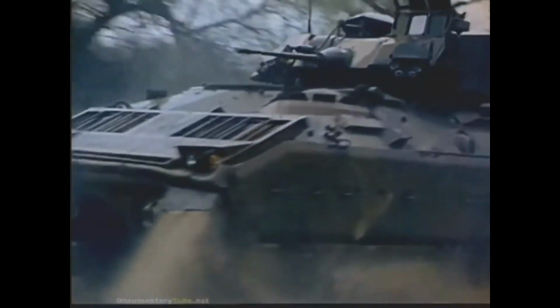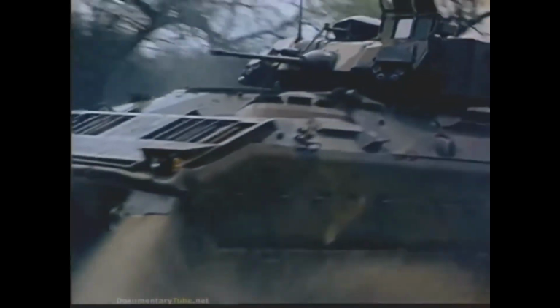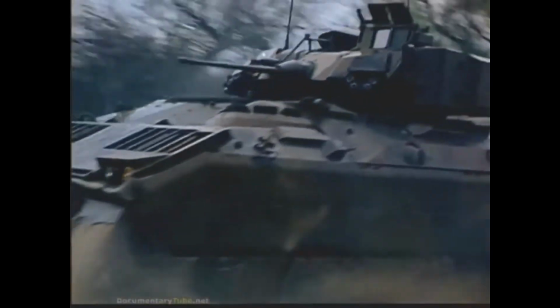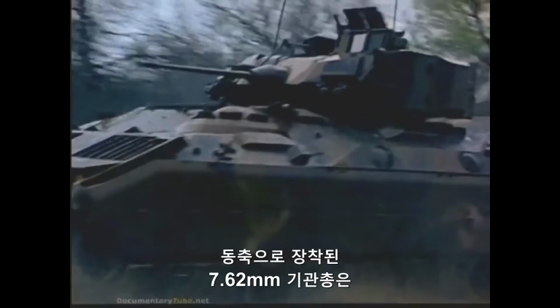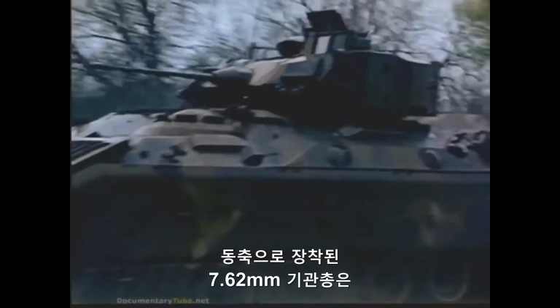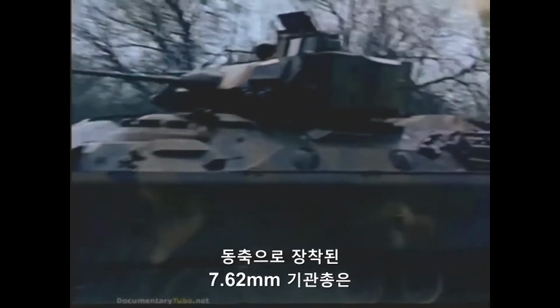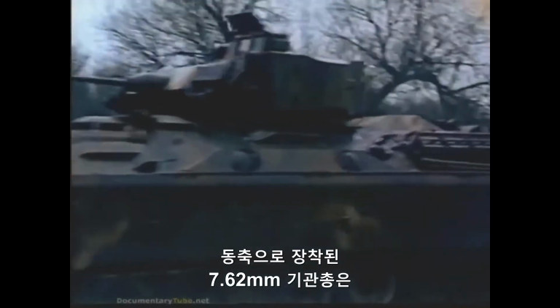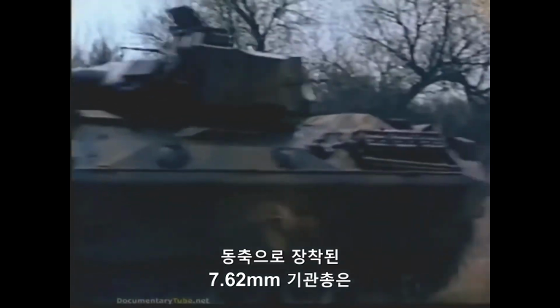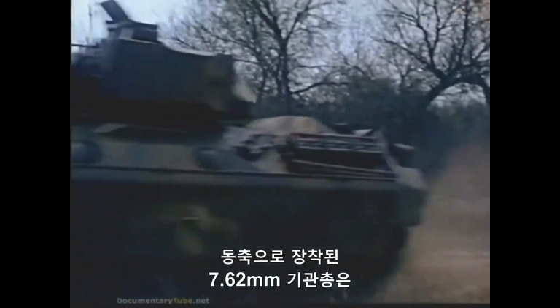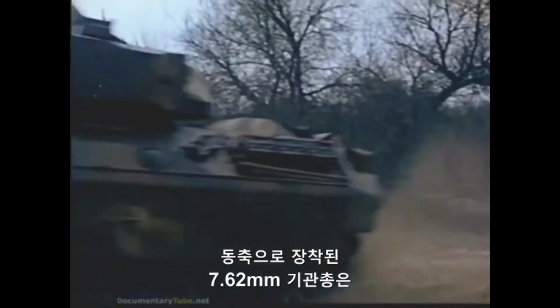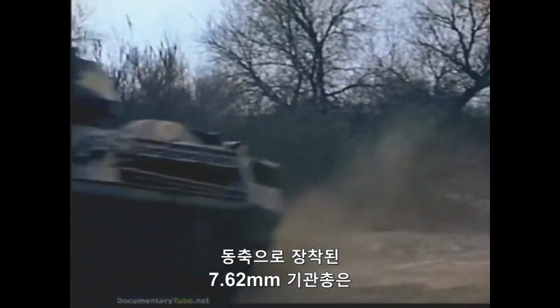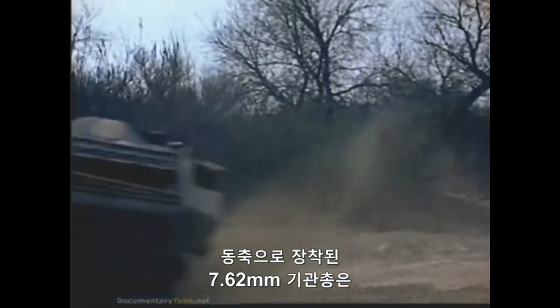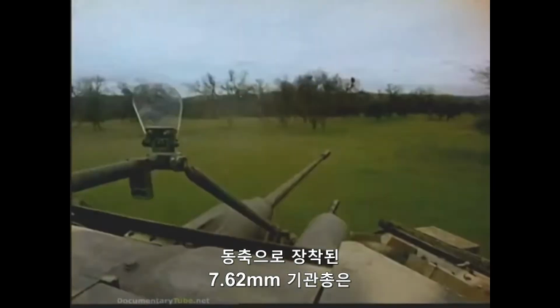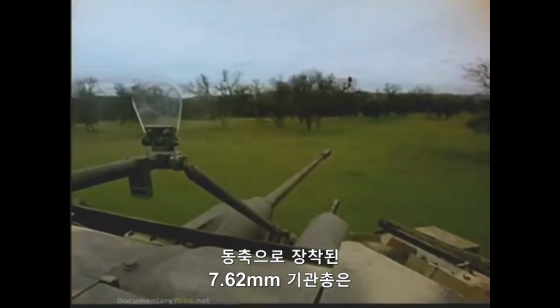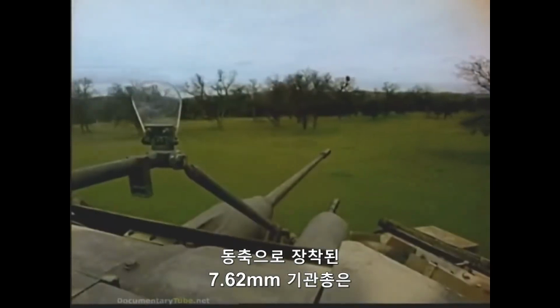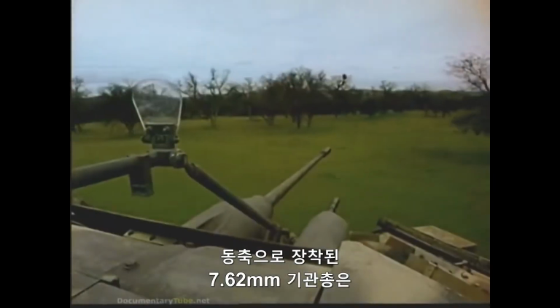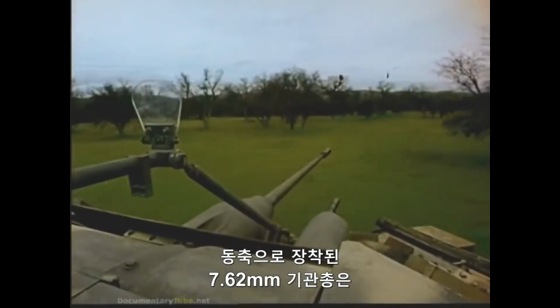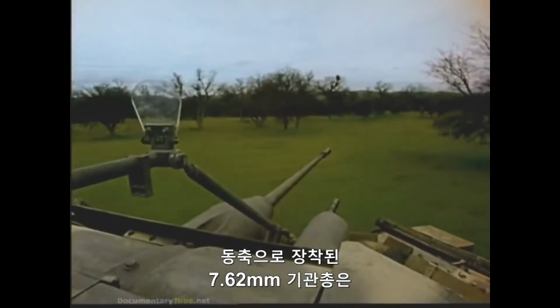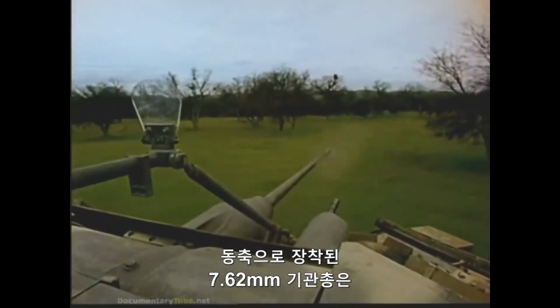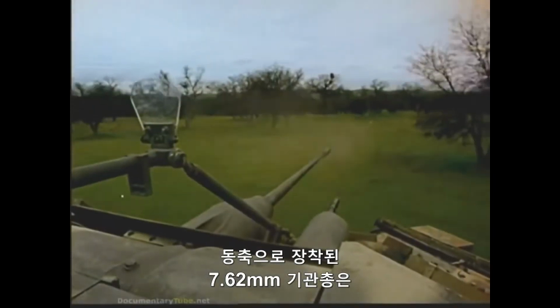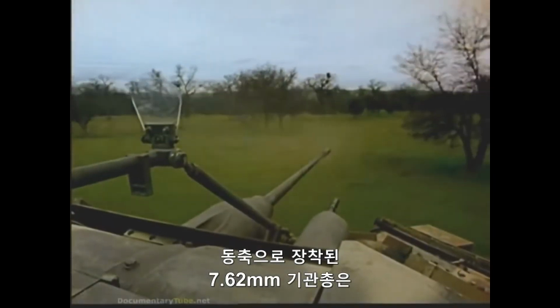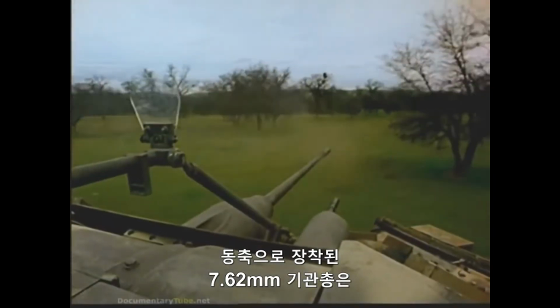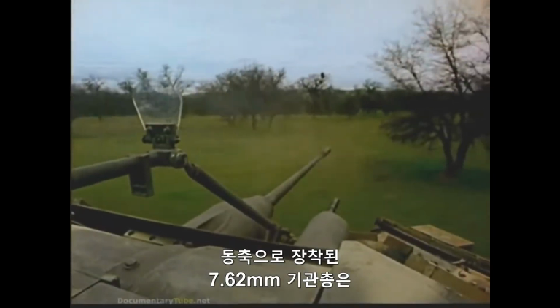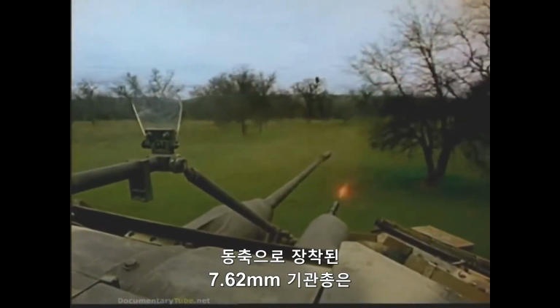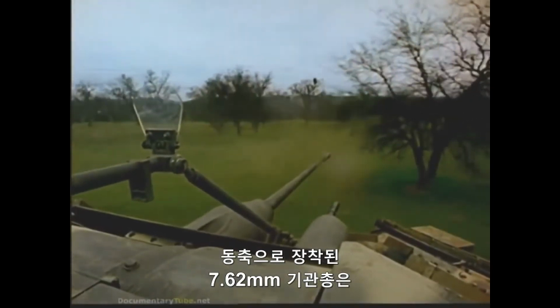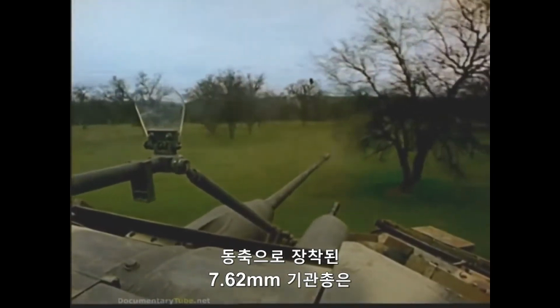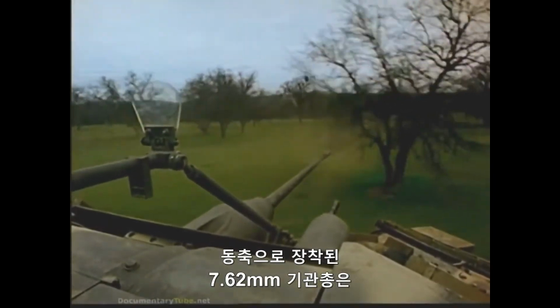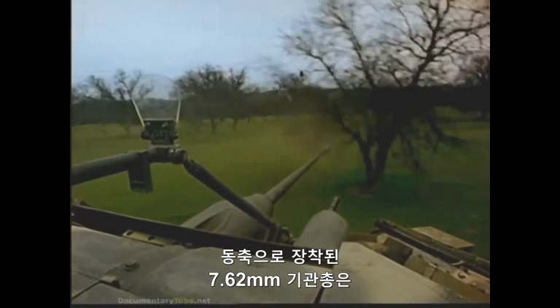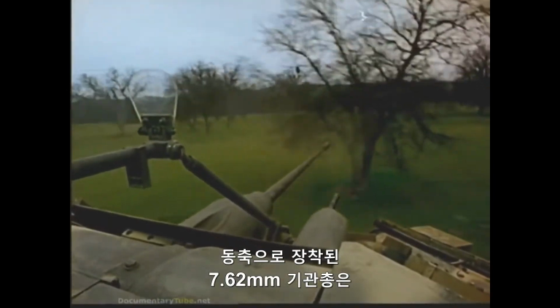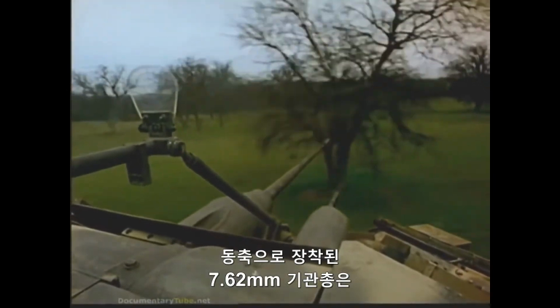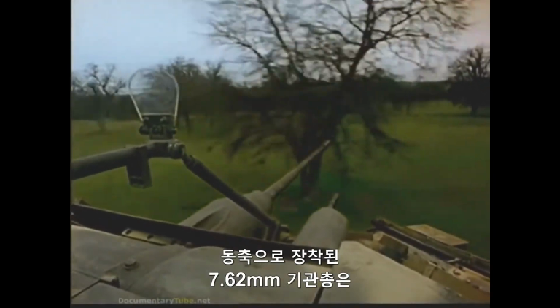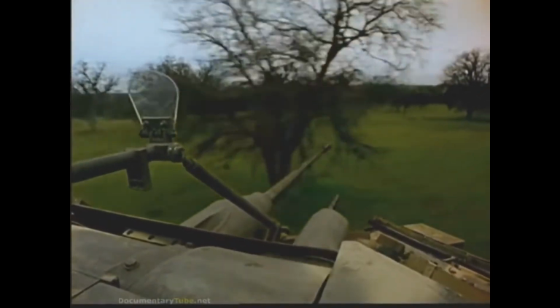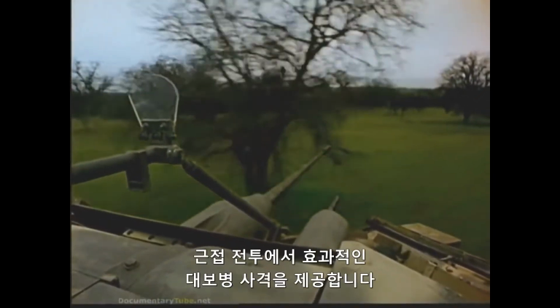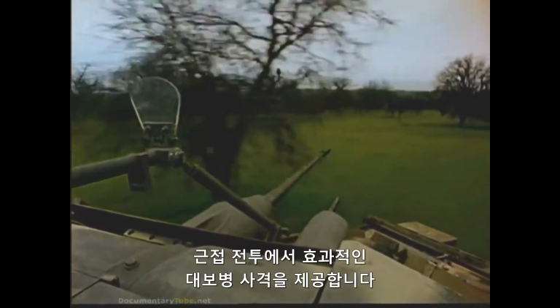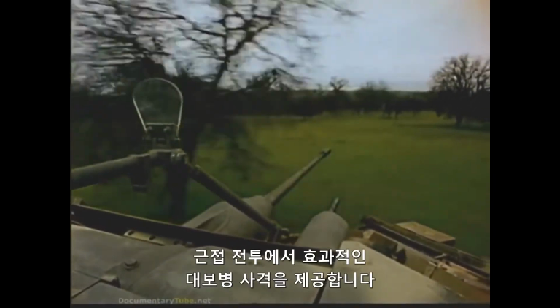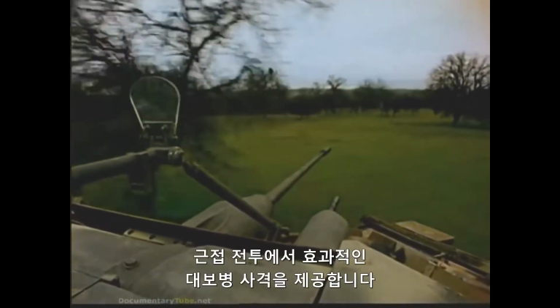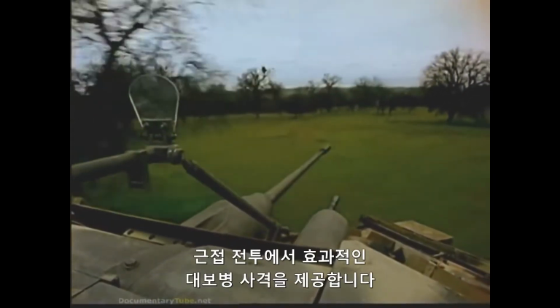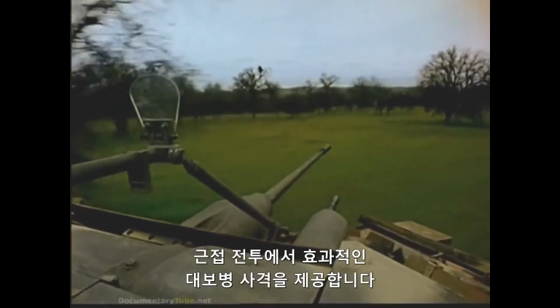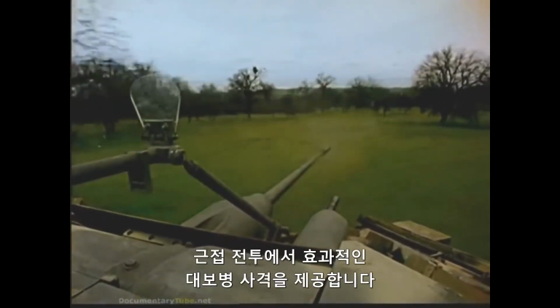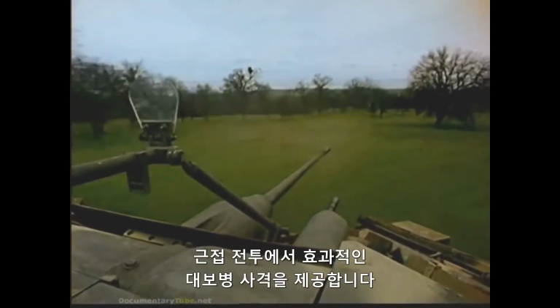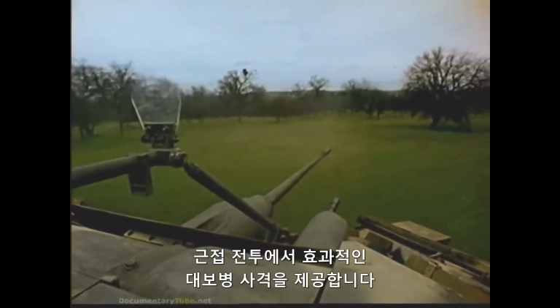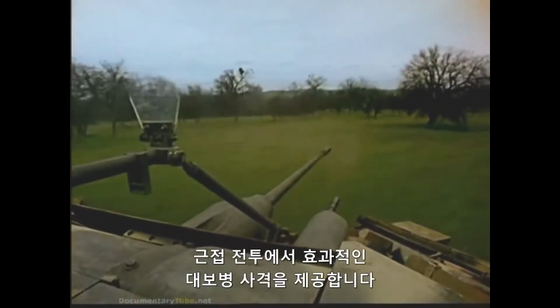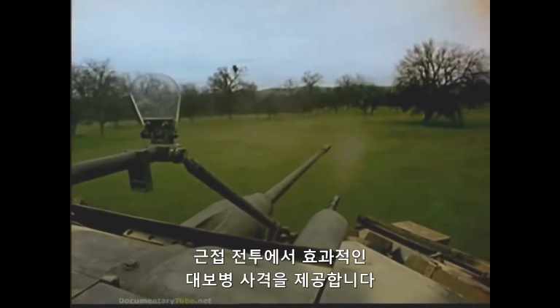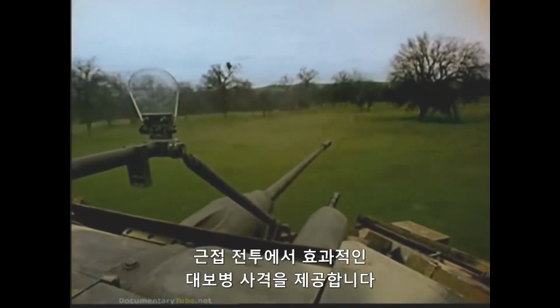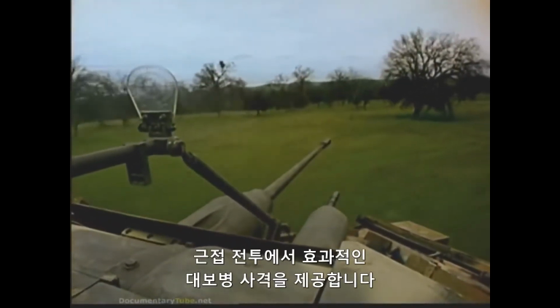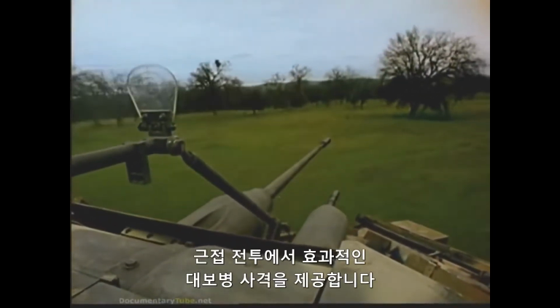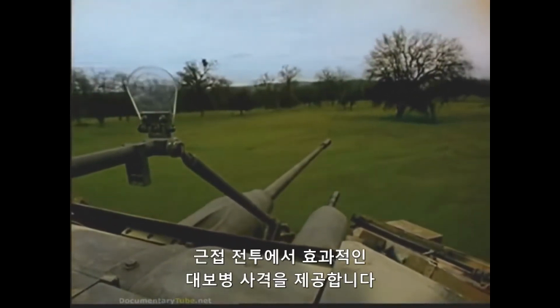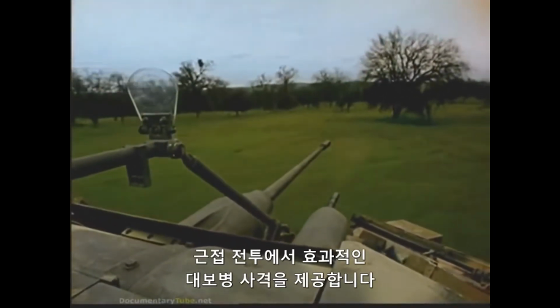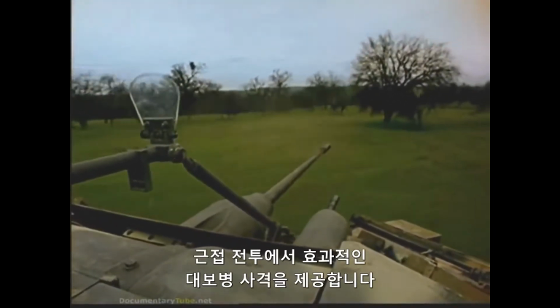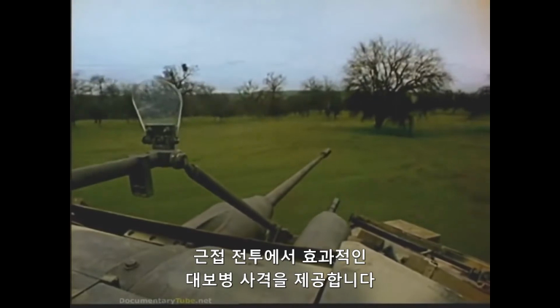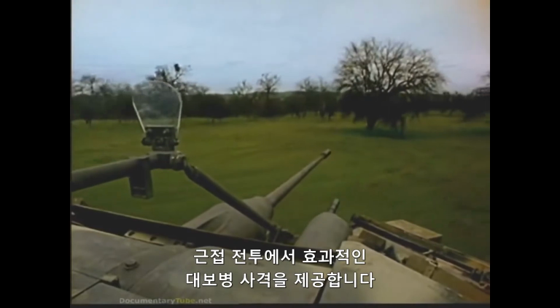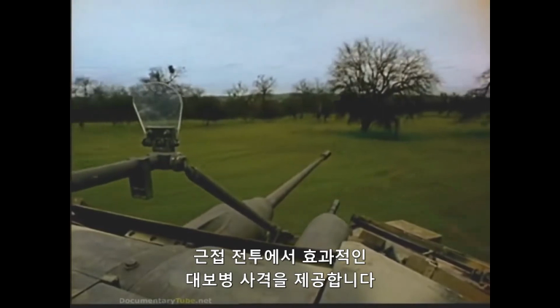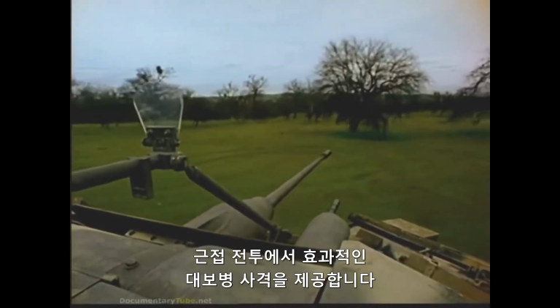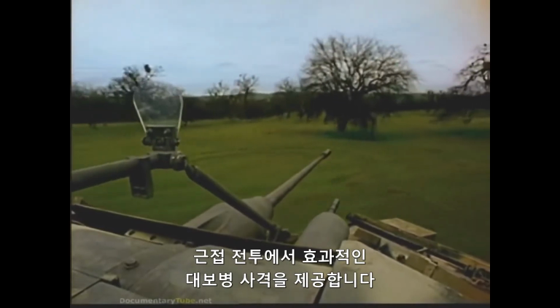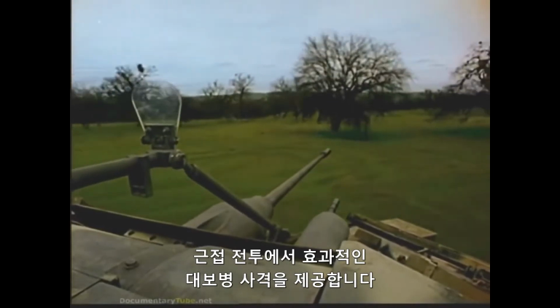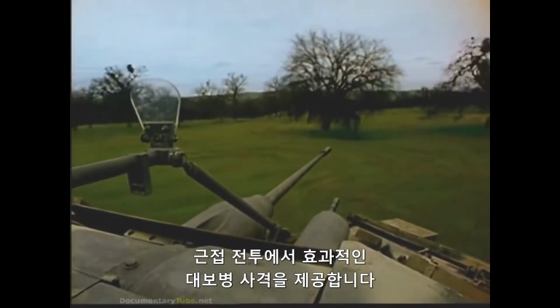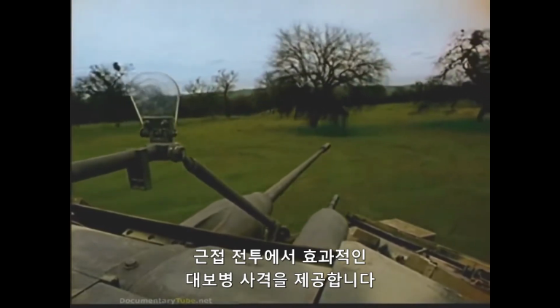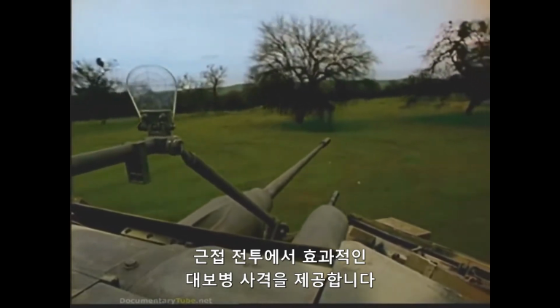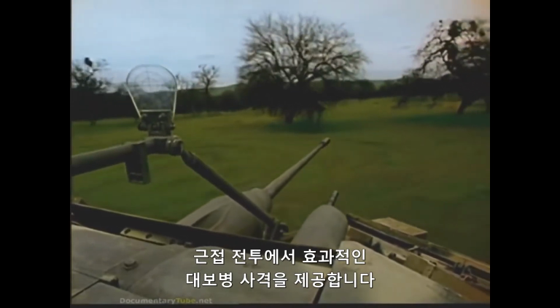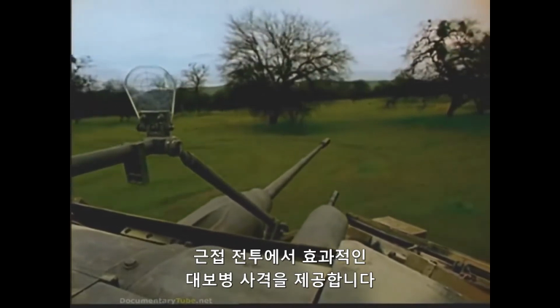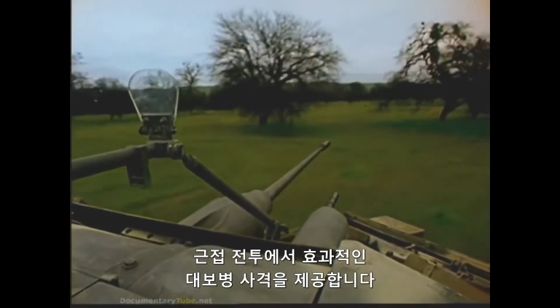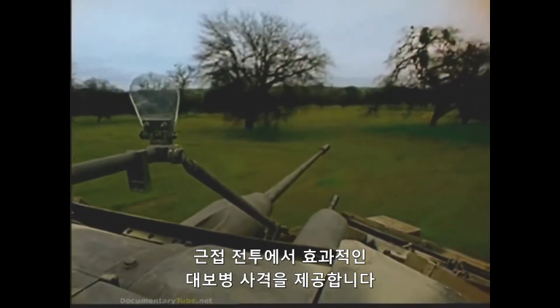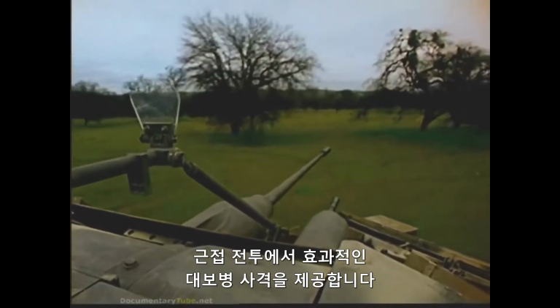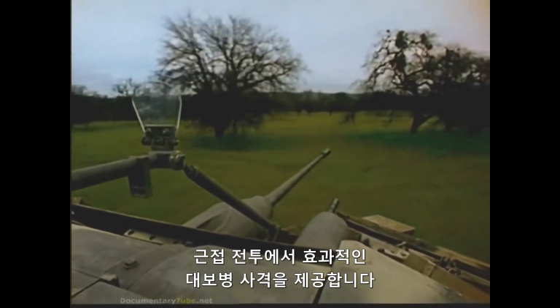A coaxially mounted 7.62-millimeter machine gun provides effective anti-personnel fire for close-in engagements.